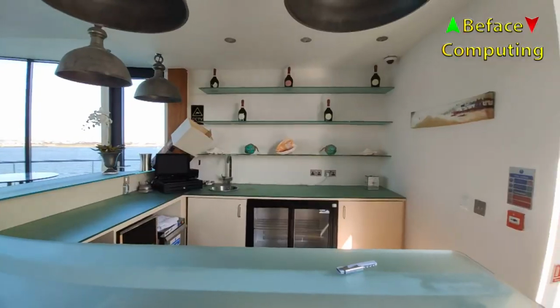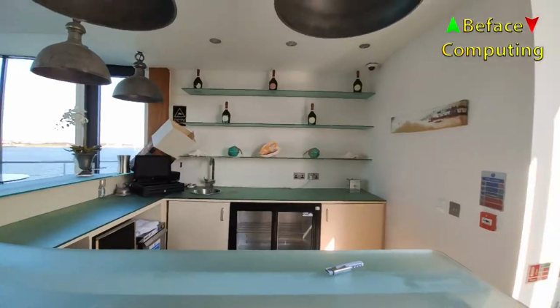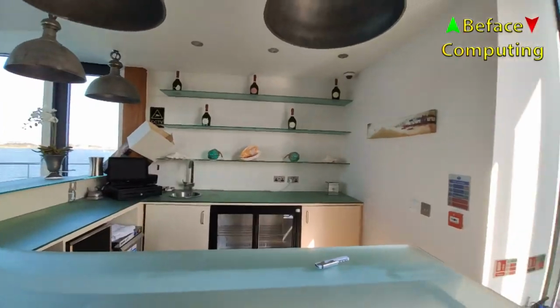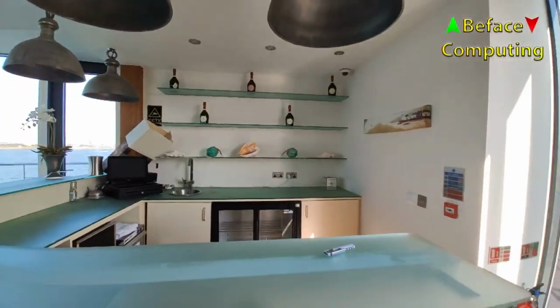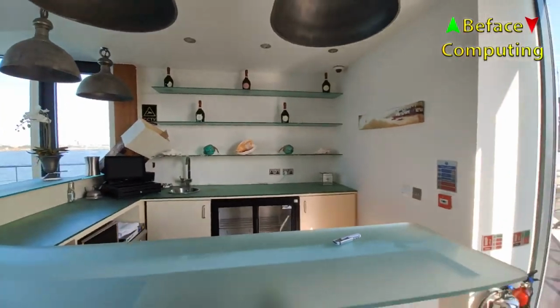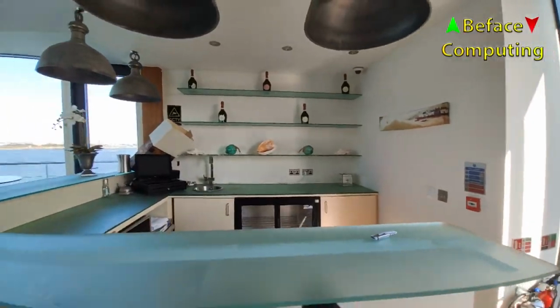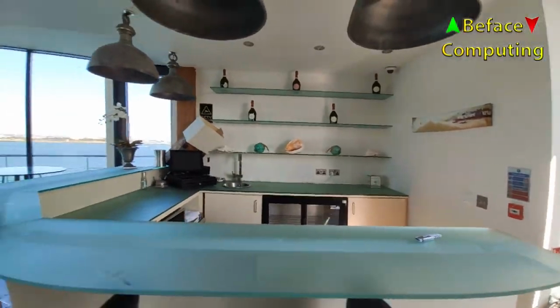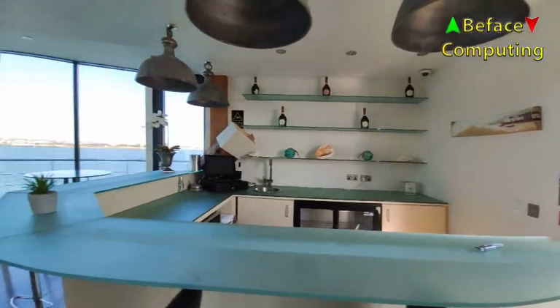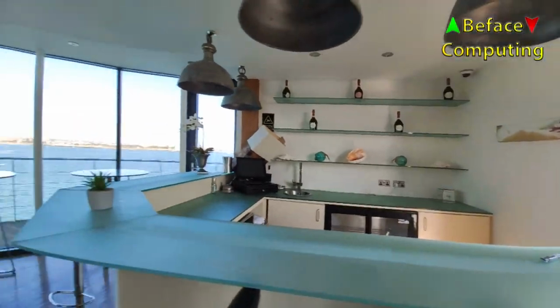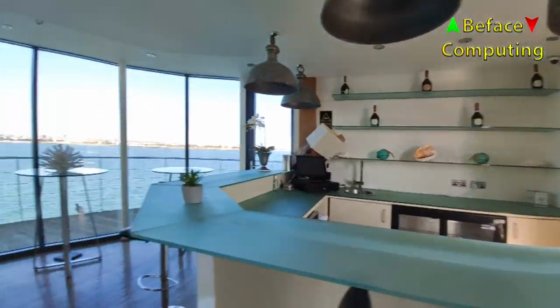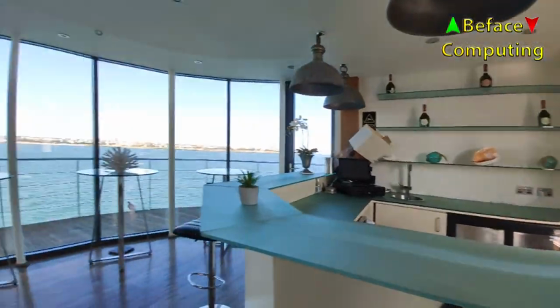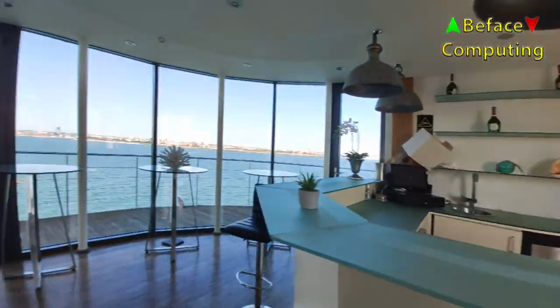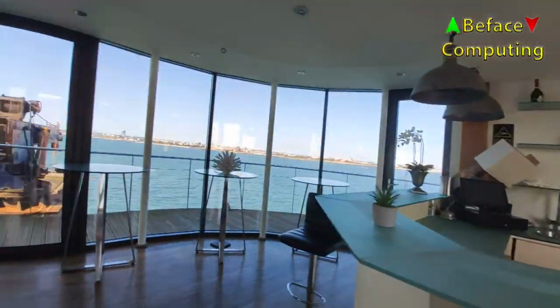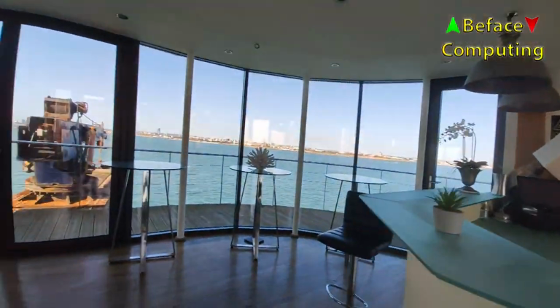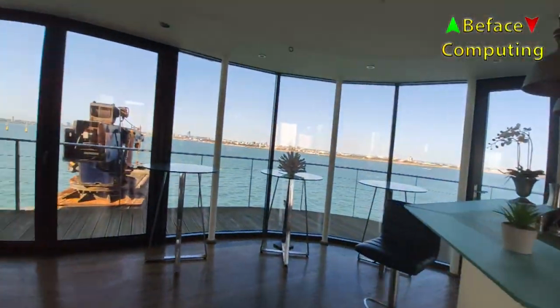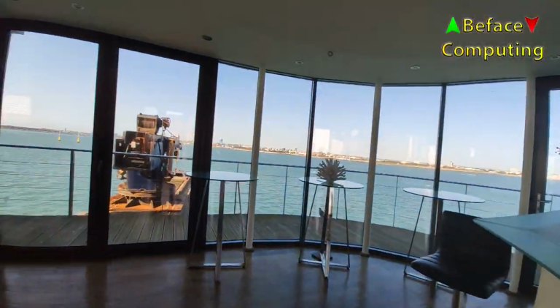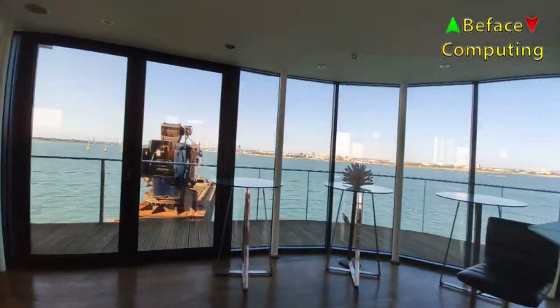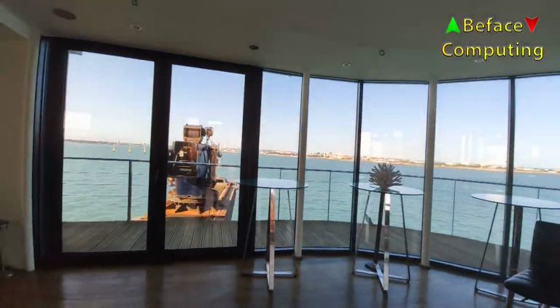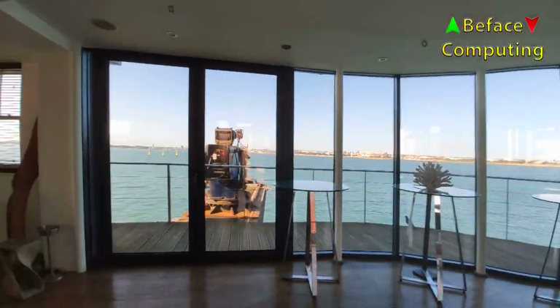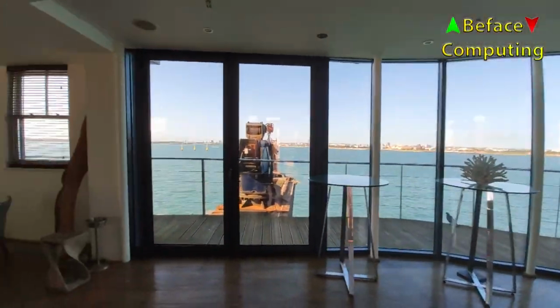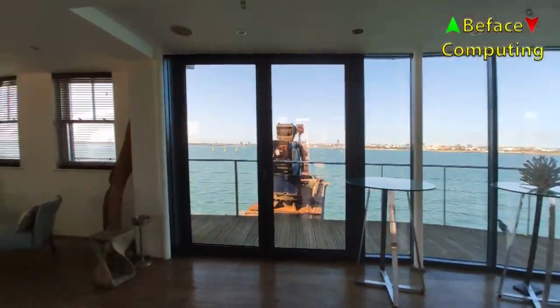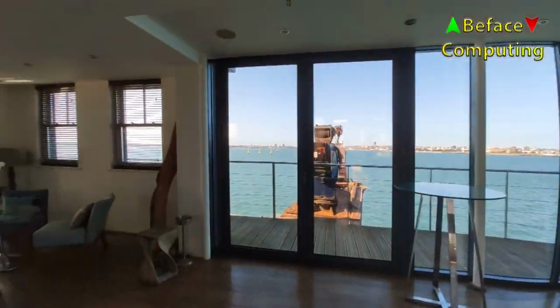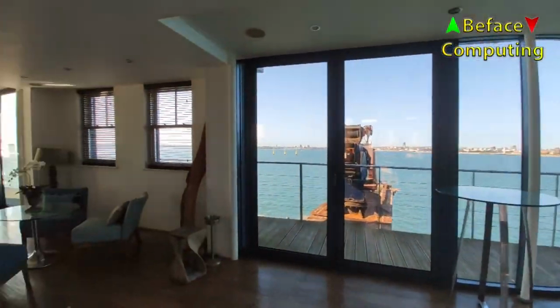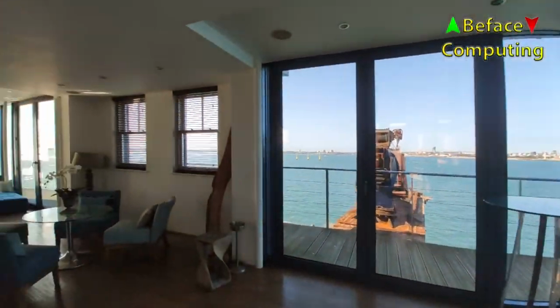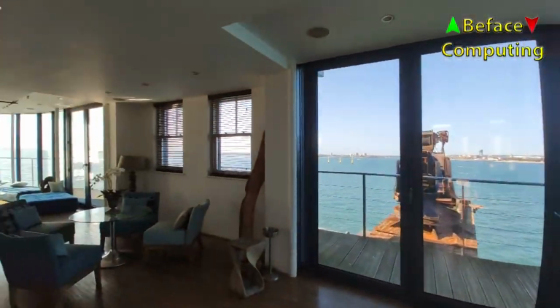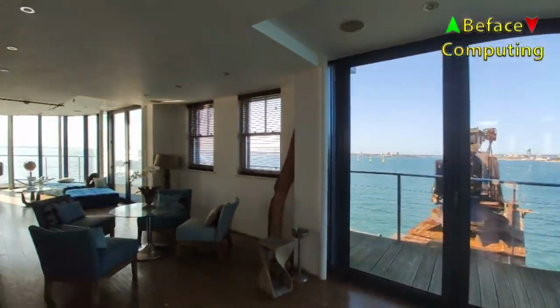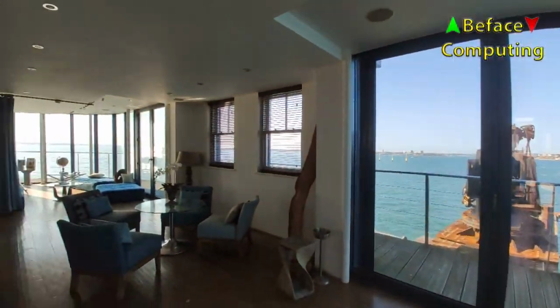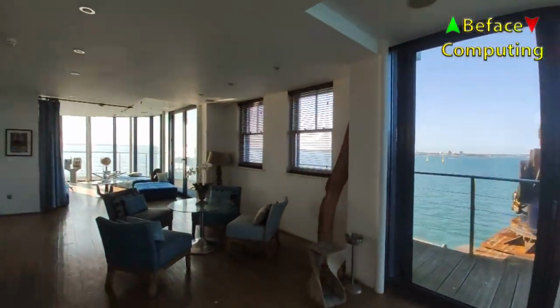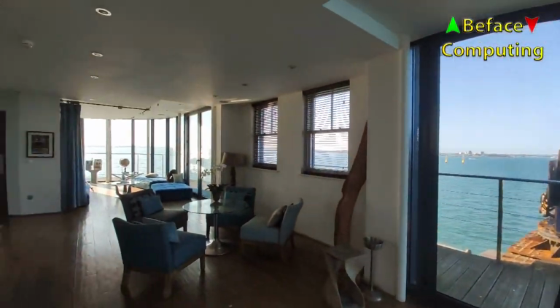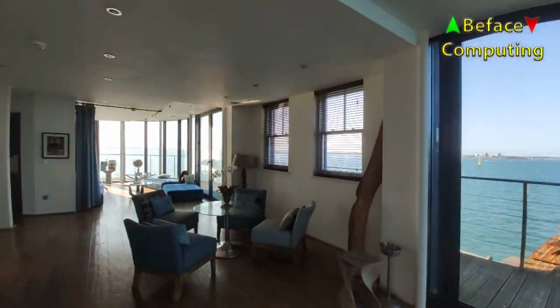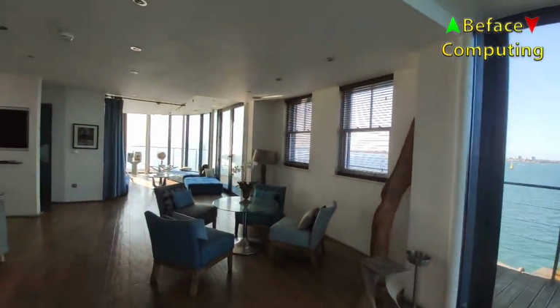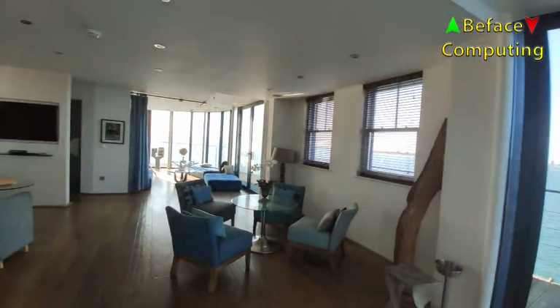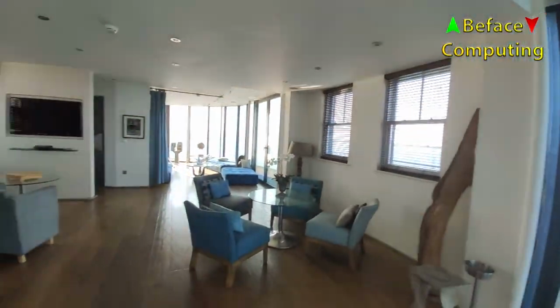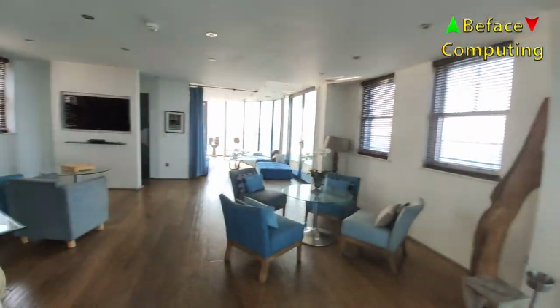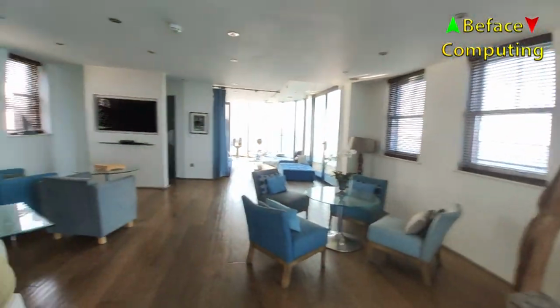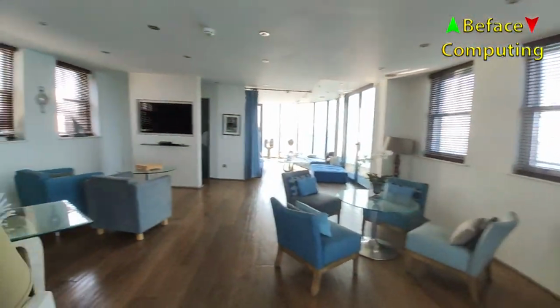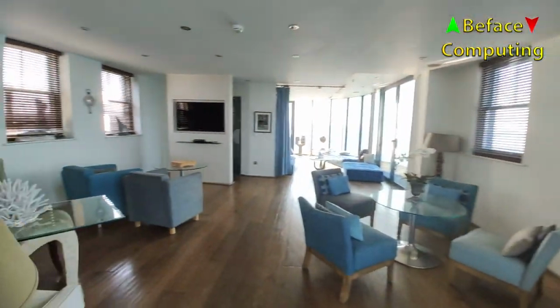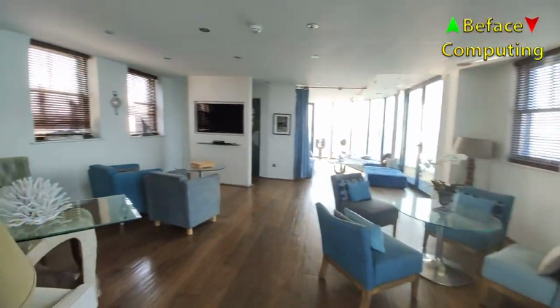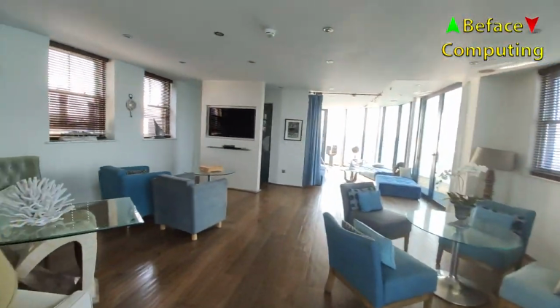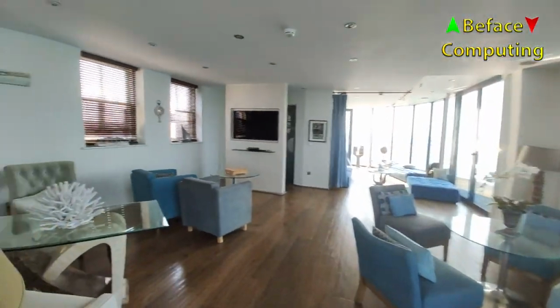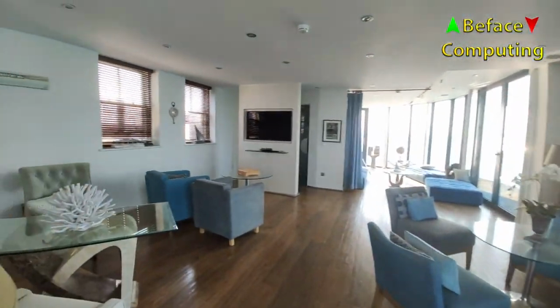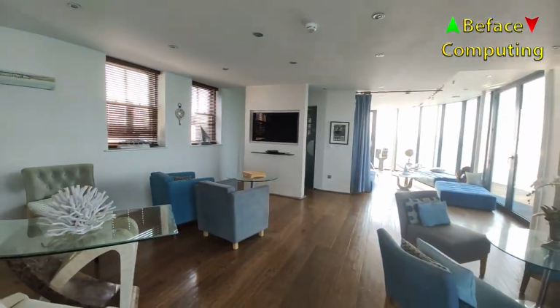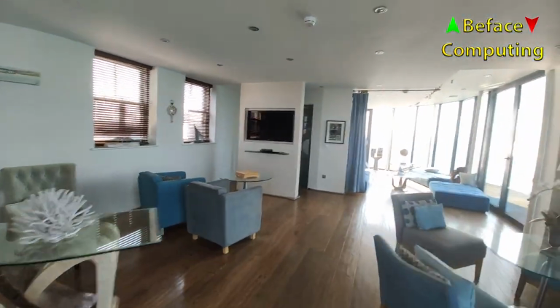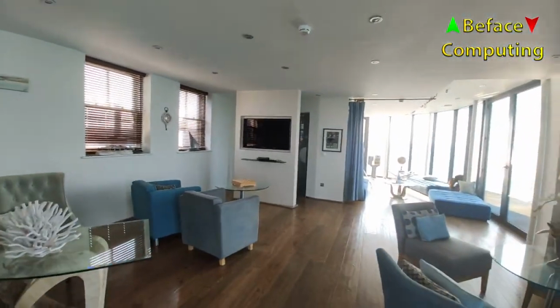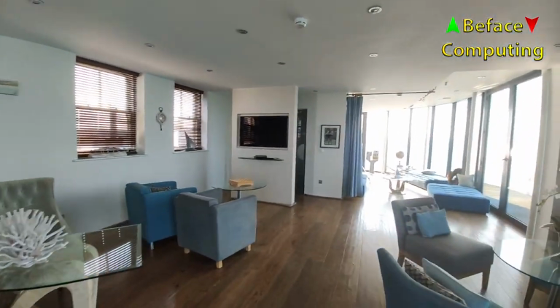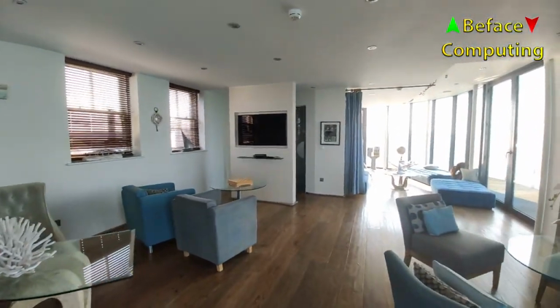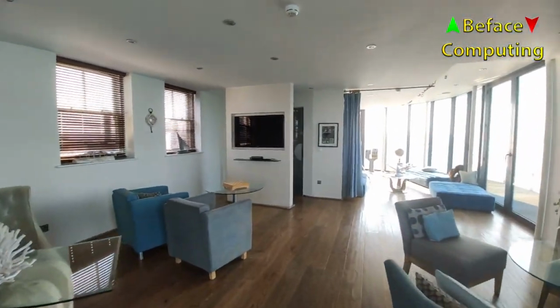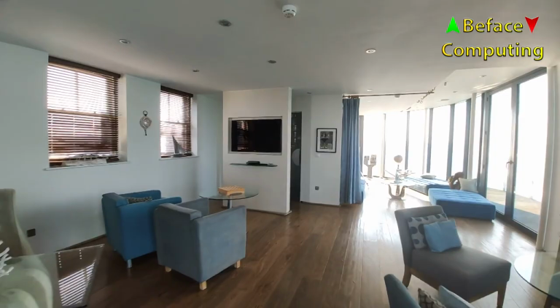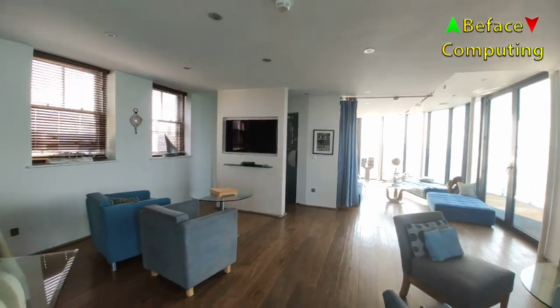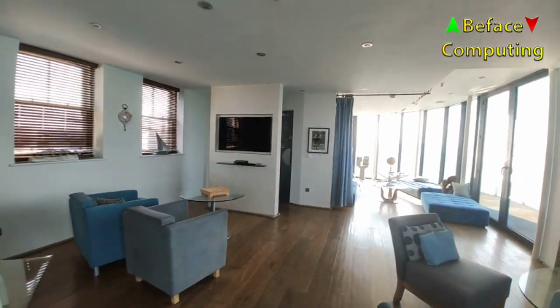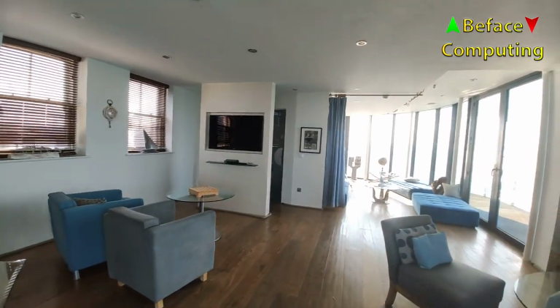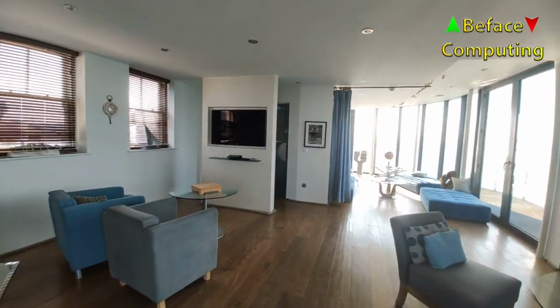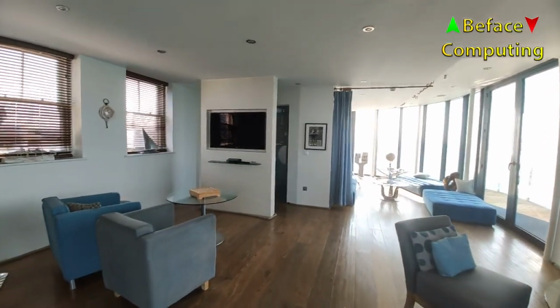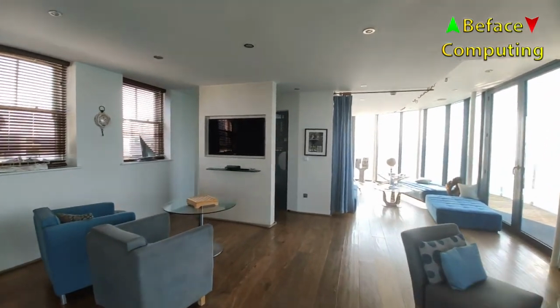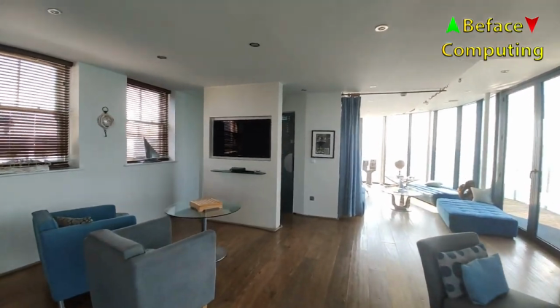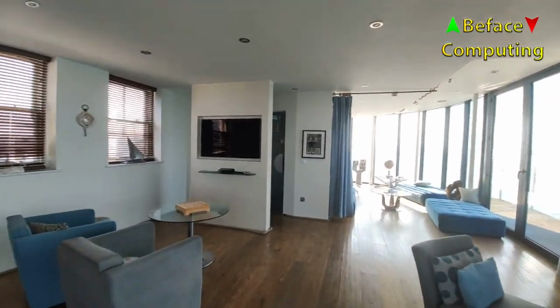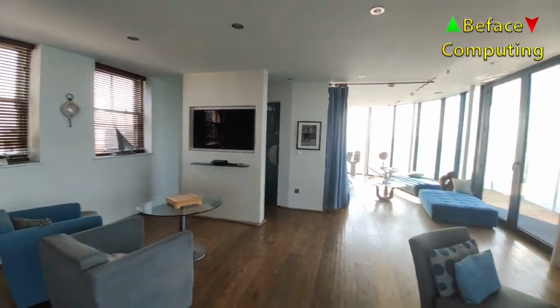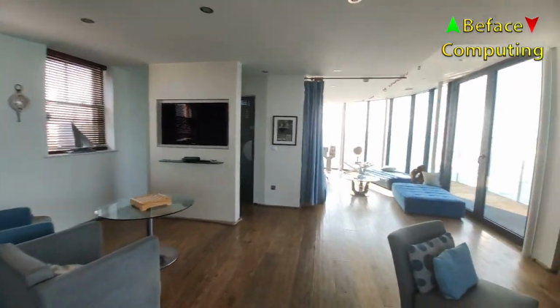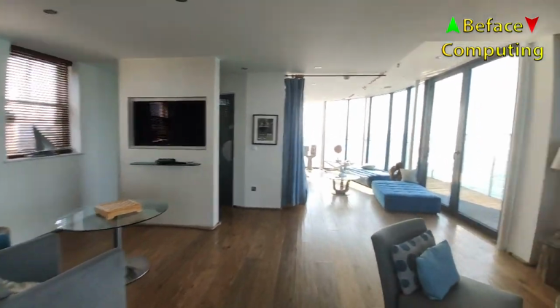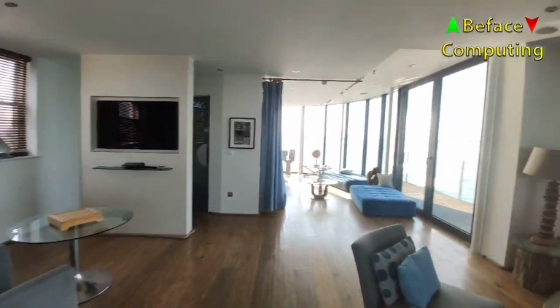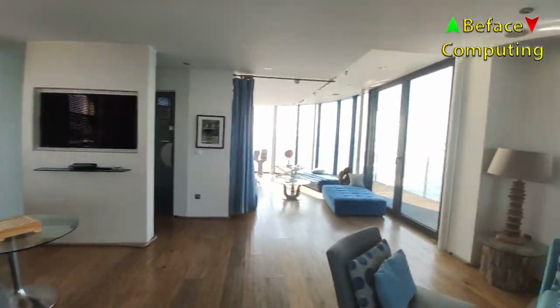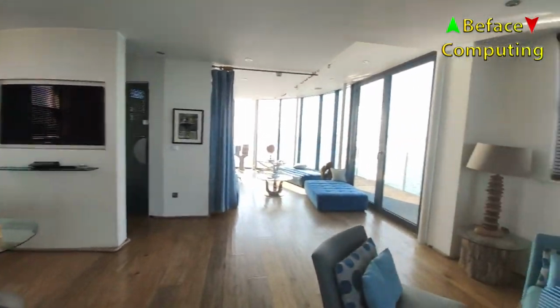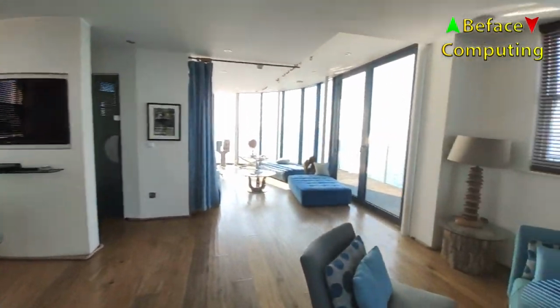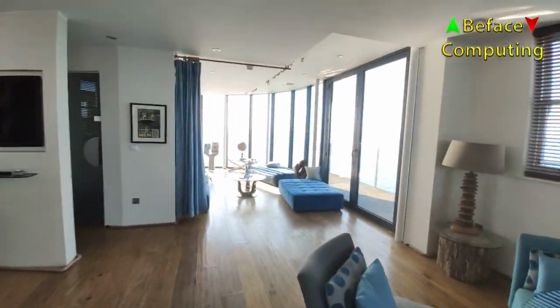This is a bar down here. It might be someone's house, but it looks more like a bar.